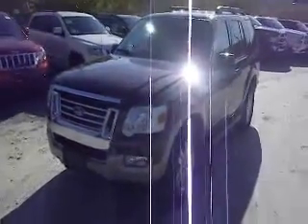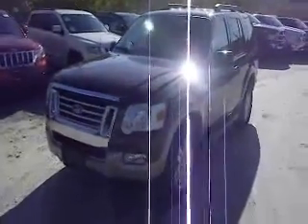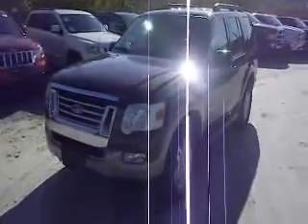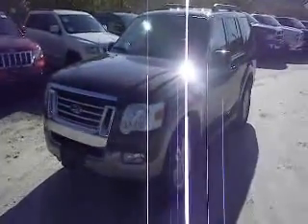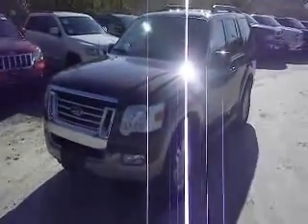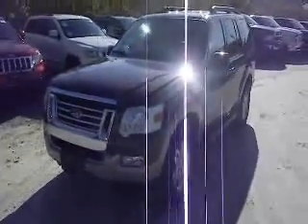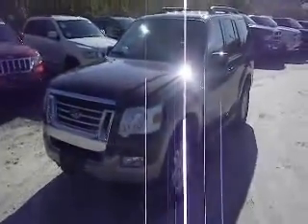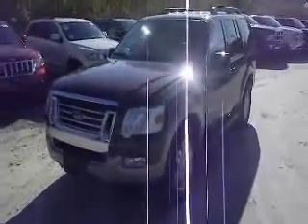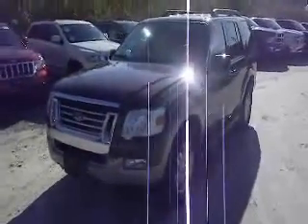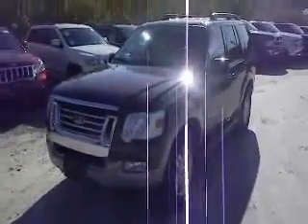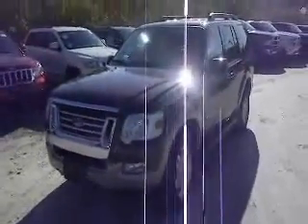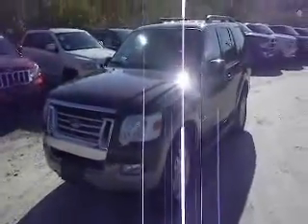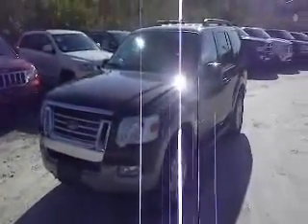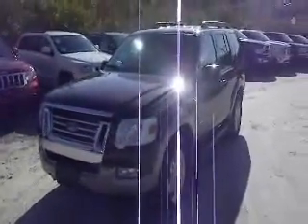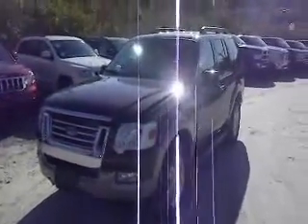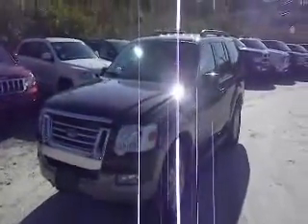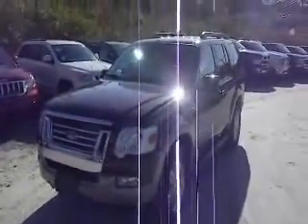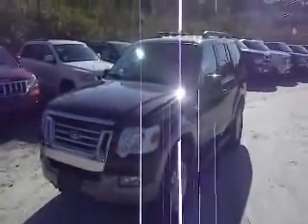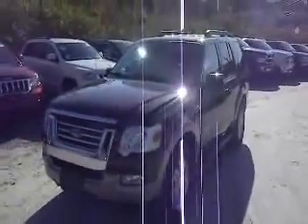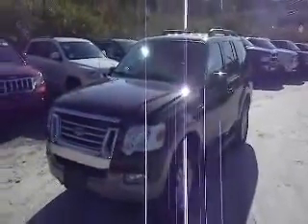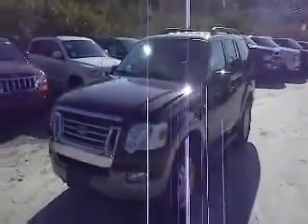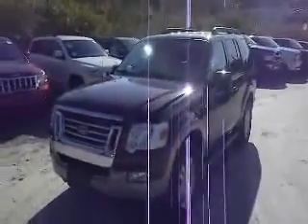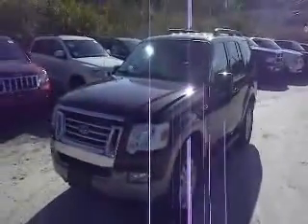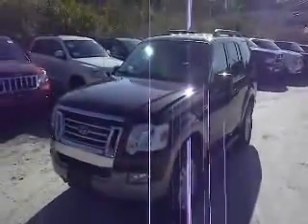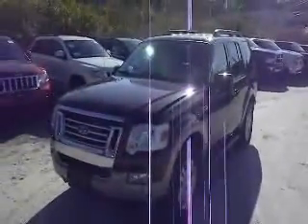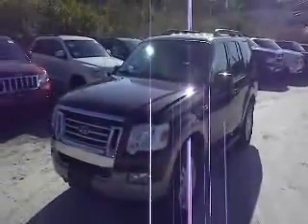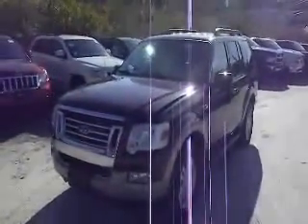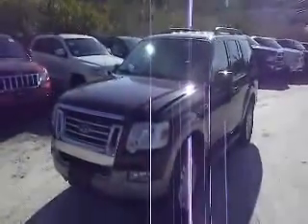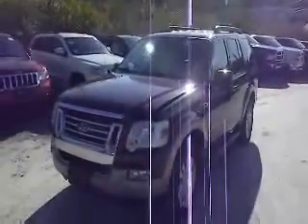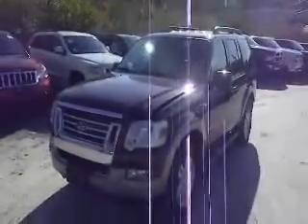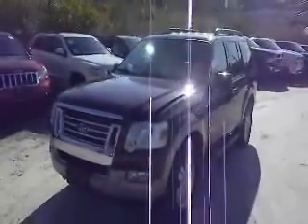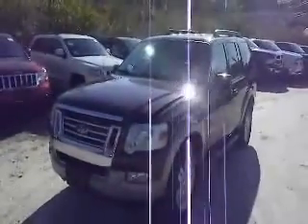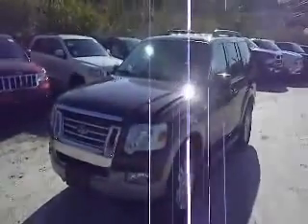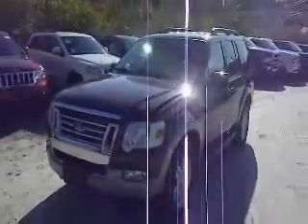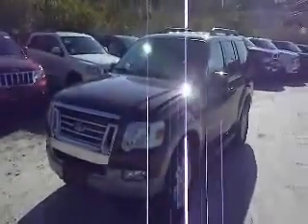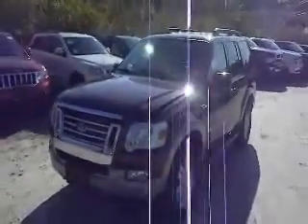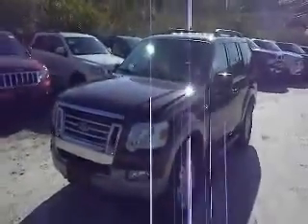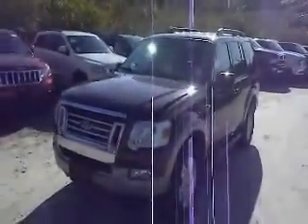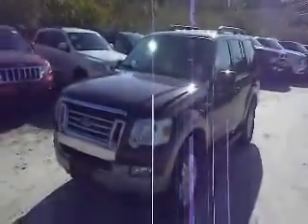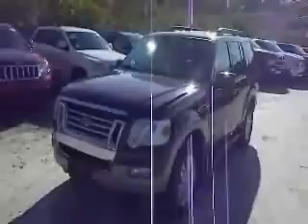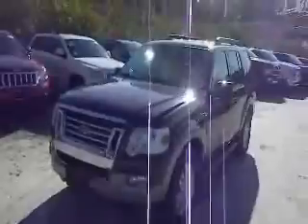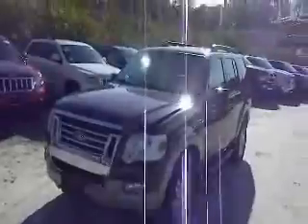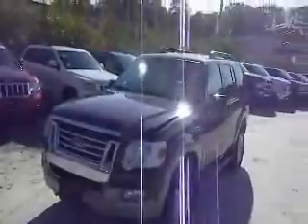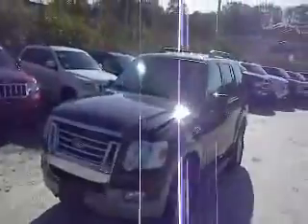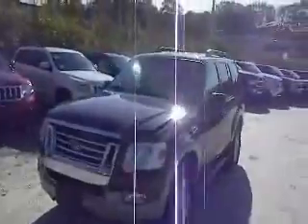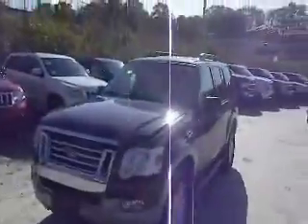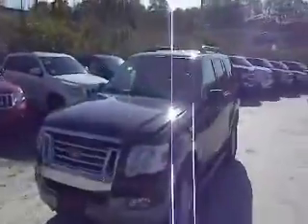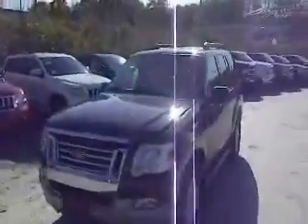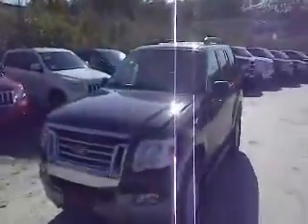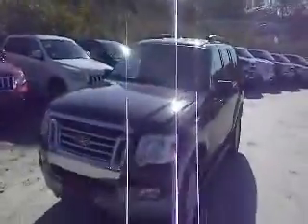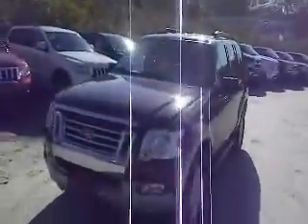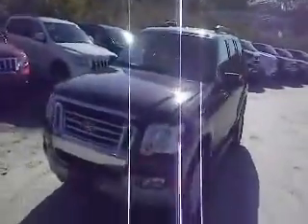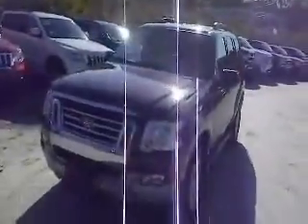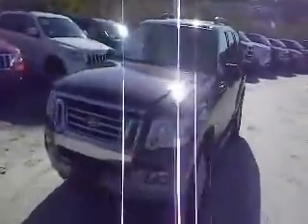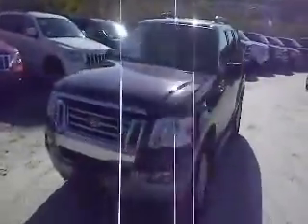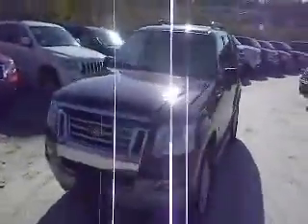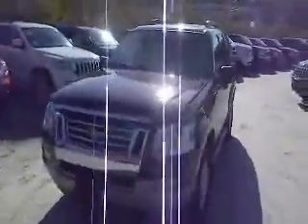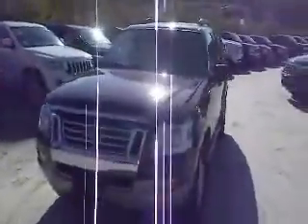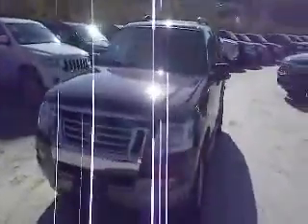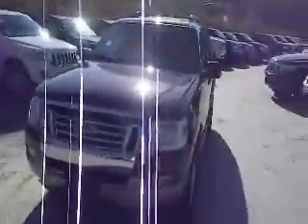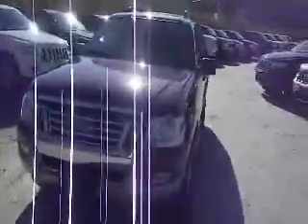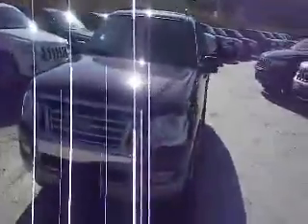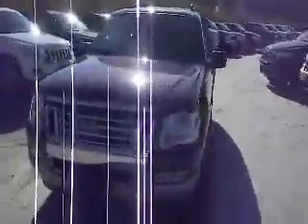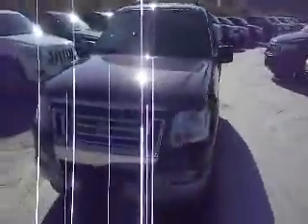How are you doing today? Welcome to Meadowland of Carmel, part of the Vols Auto Group. Today we're going to show you a 2008 Ford Explorer Eddie Bauer Edition.